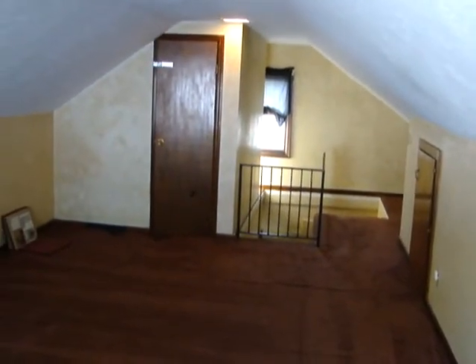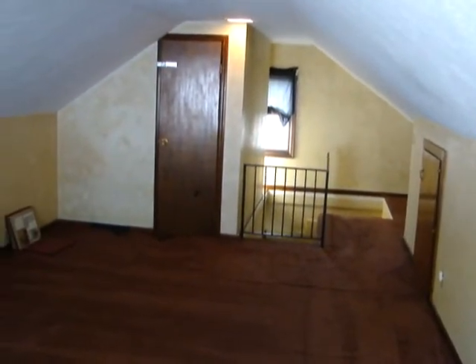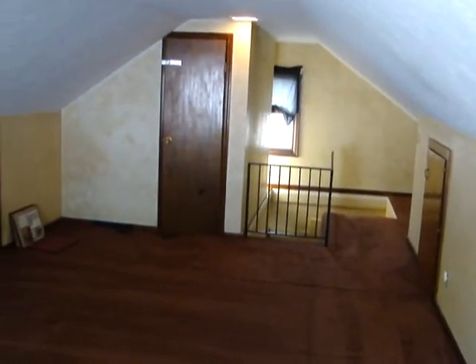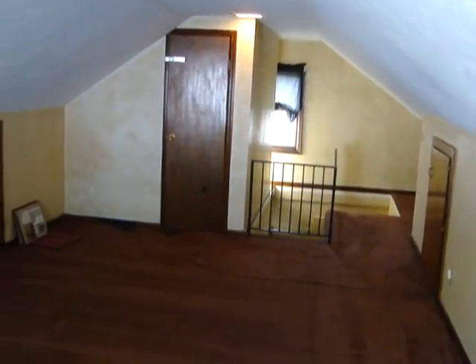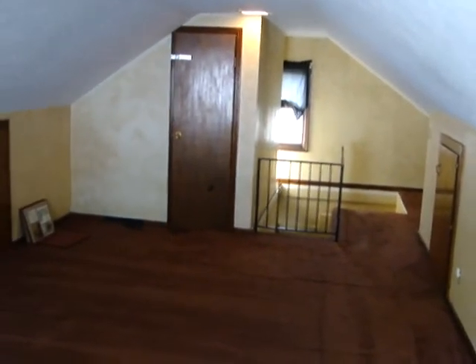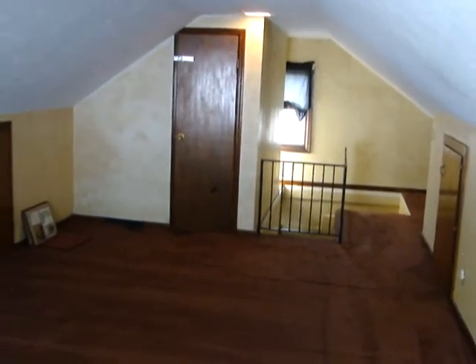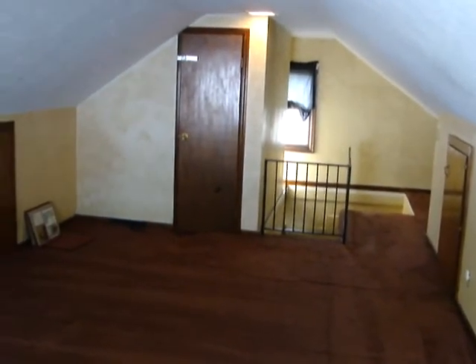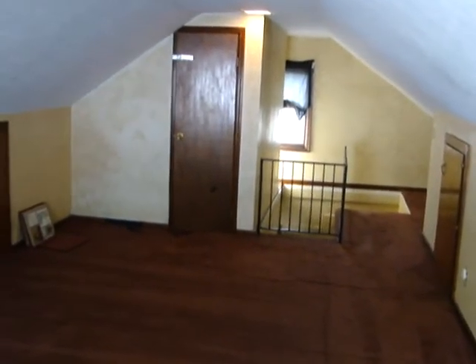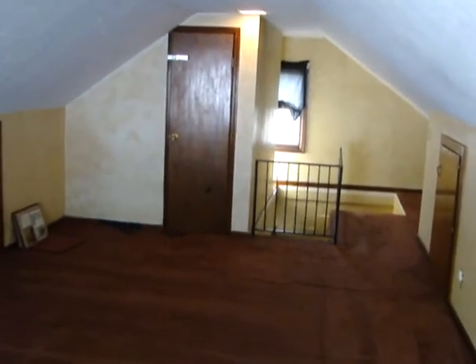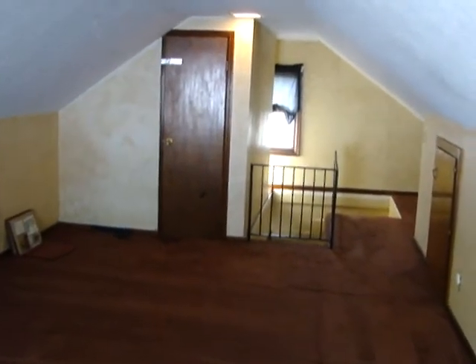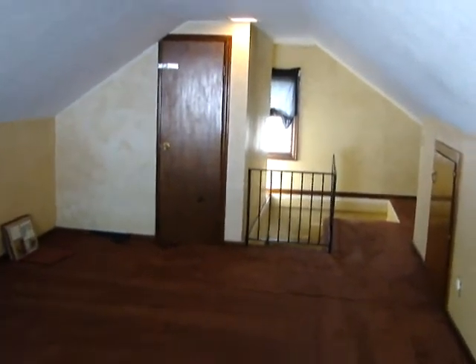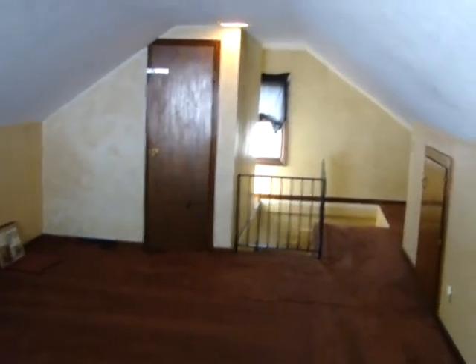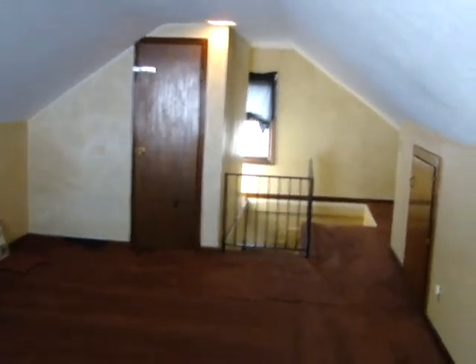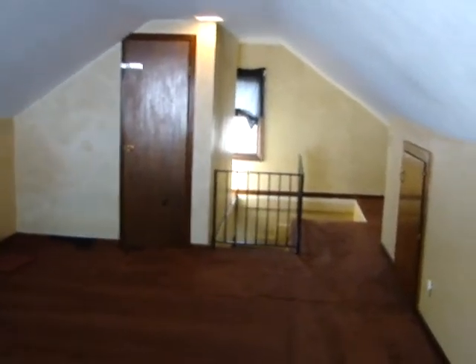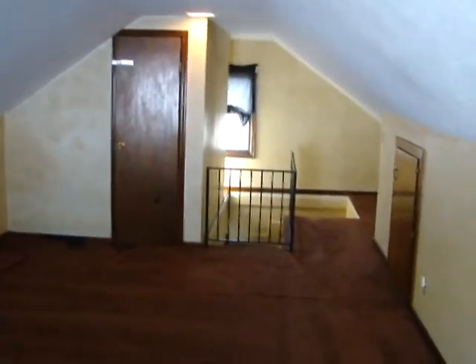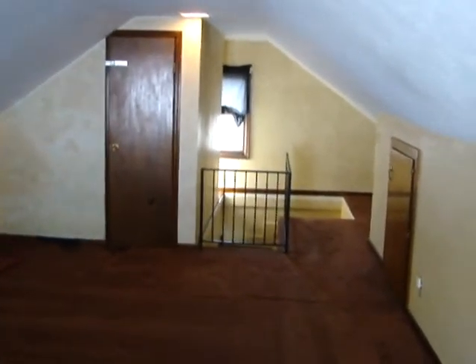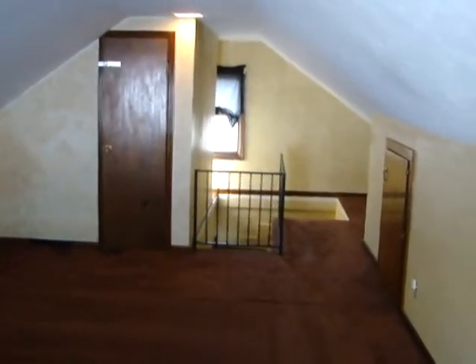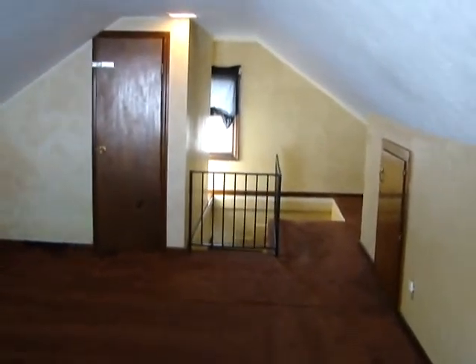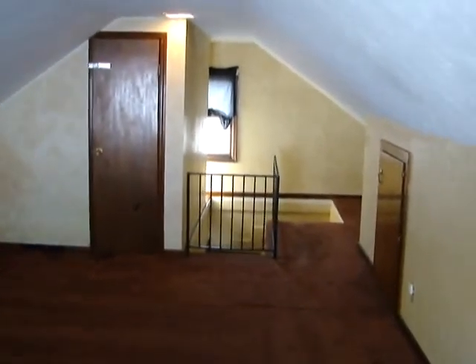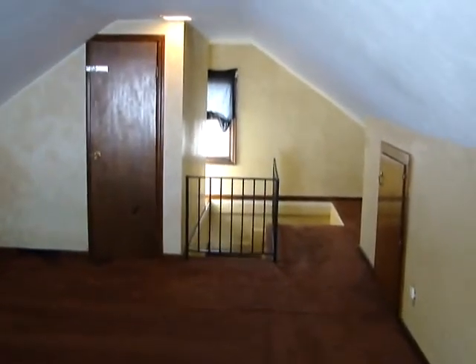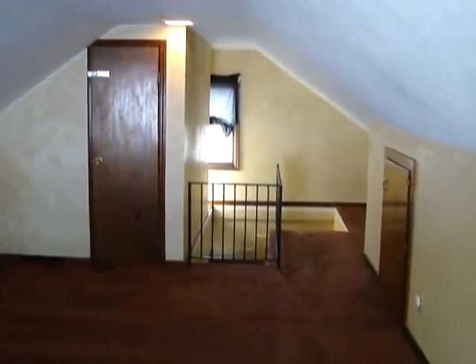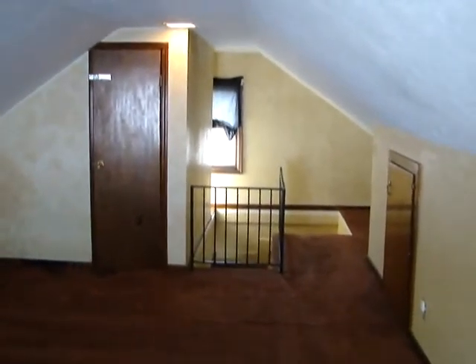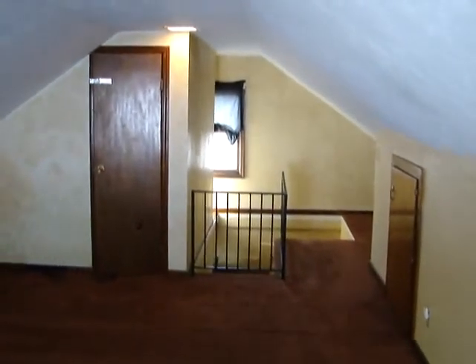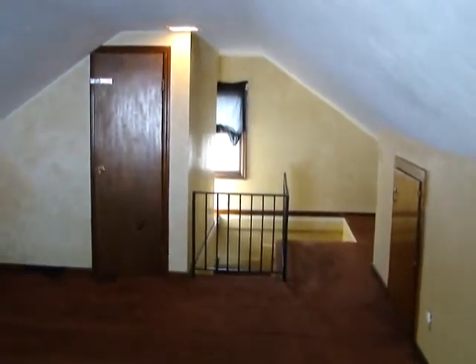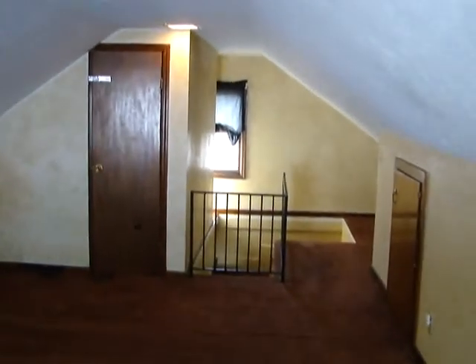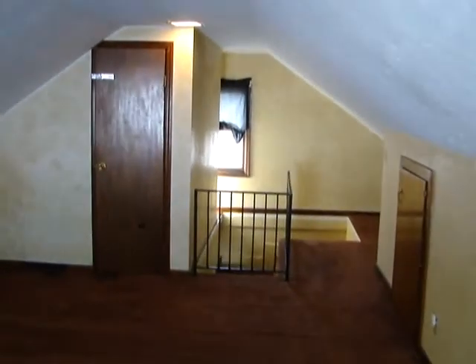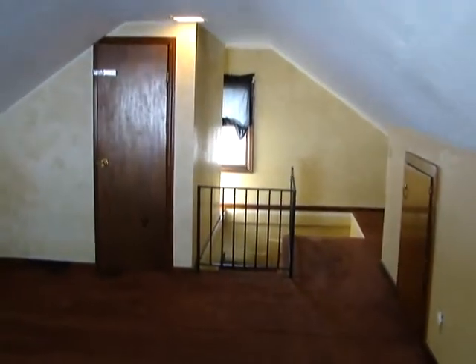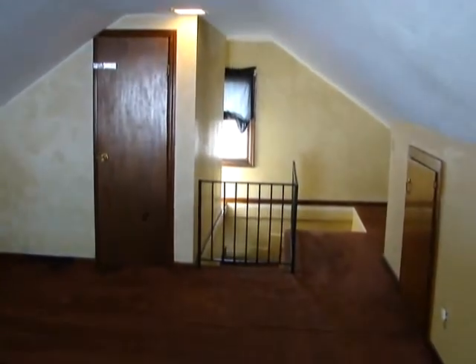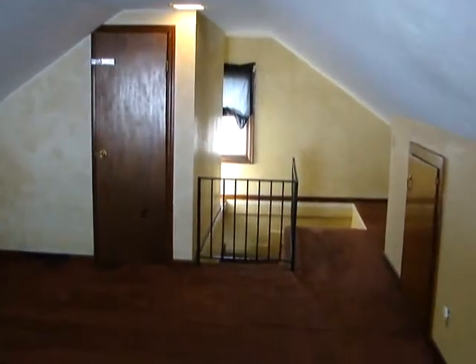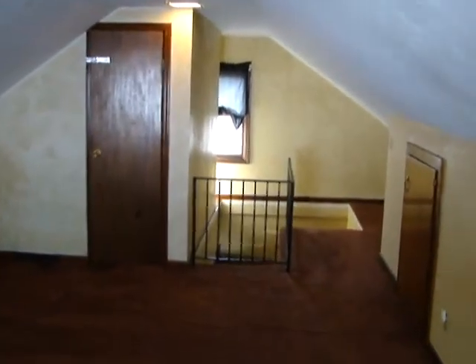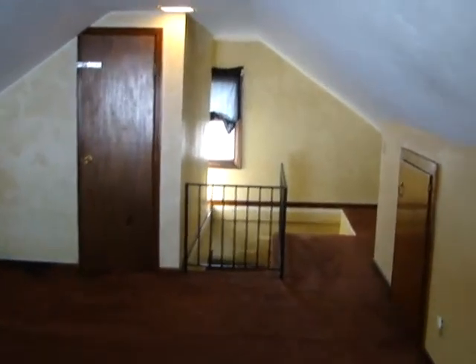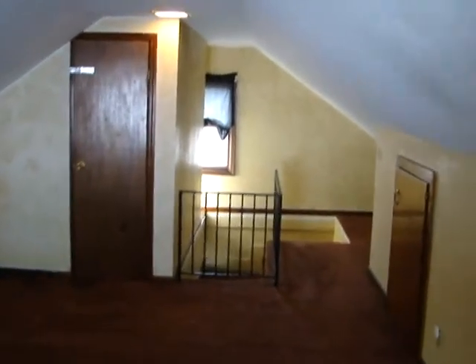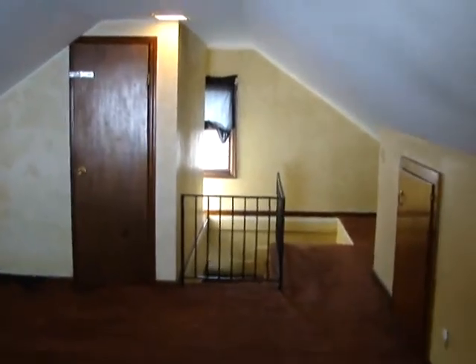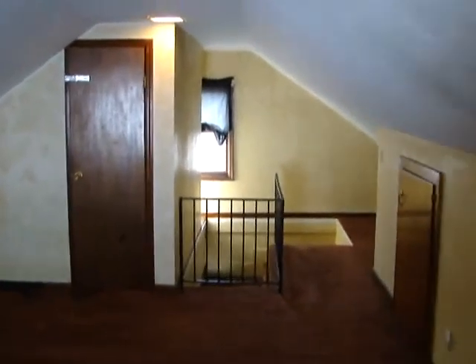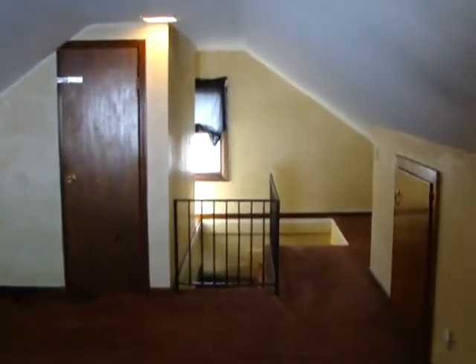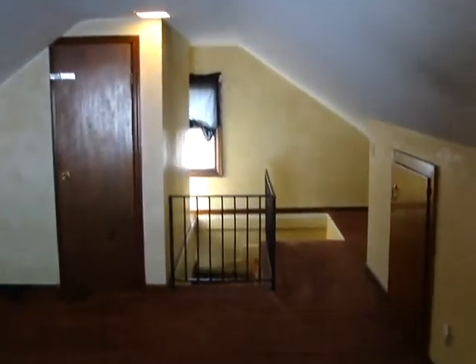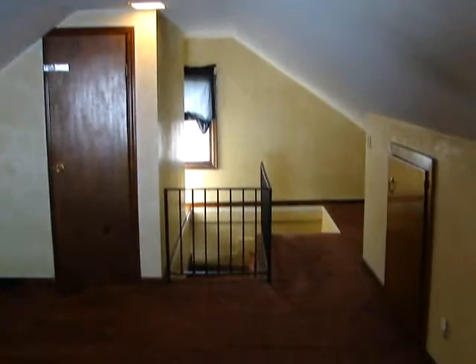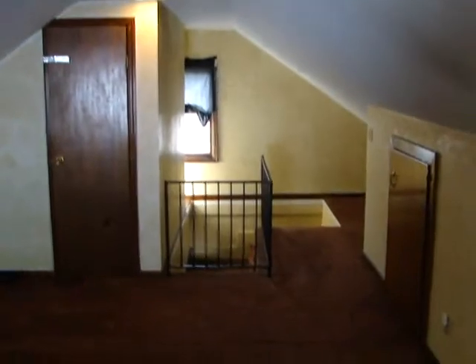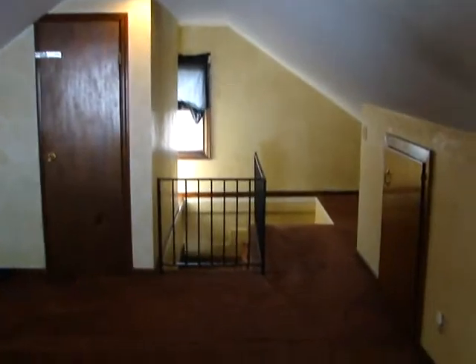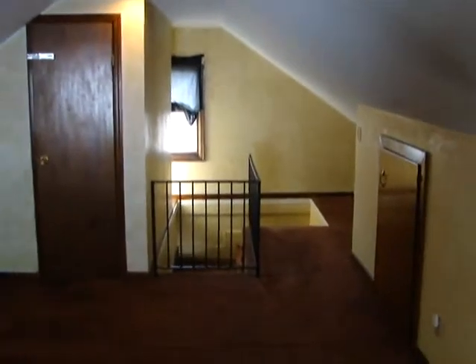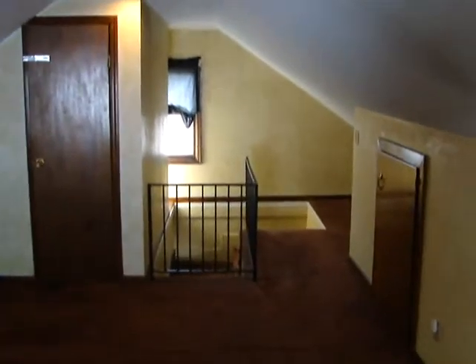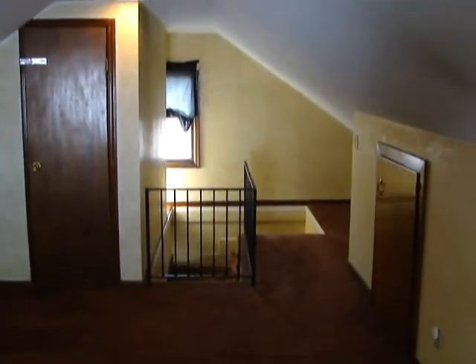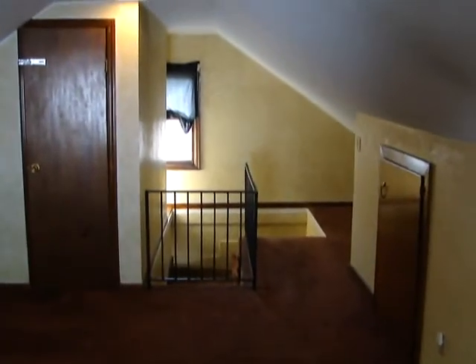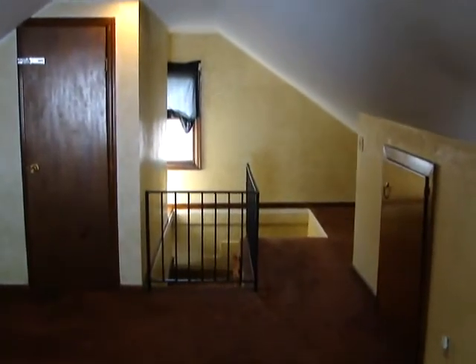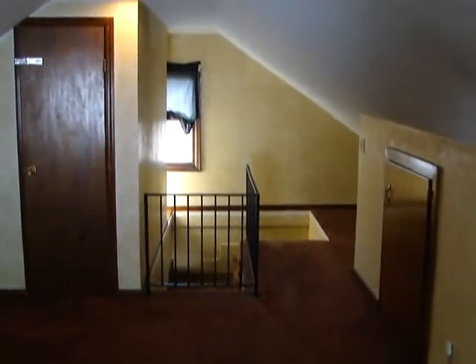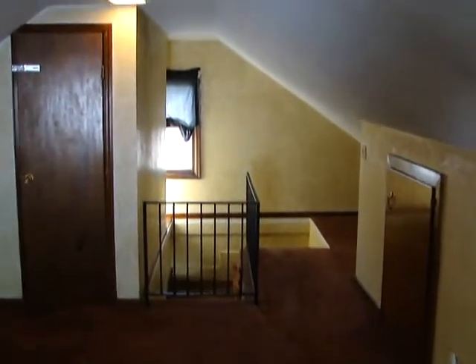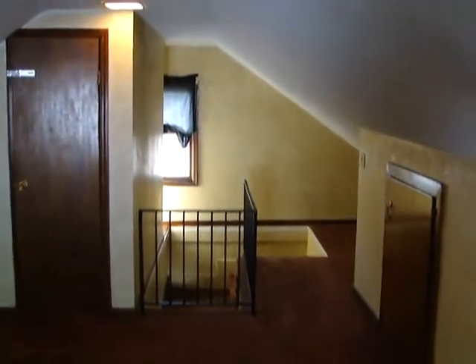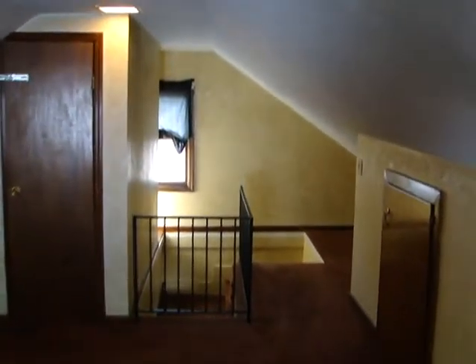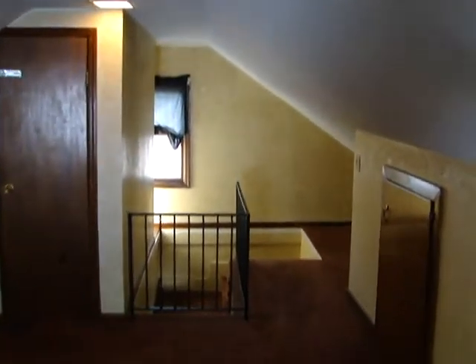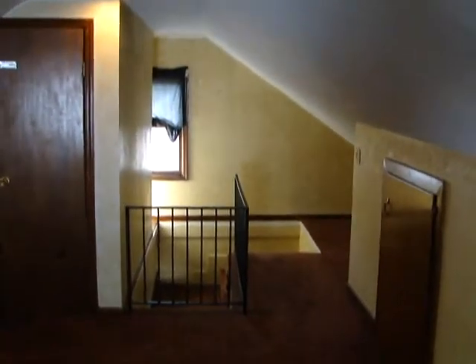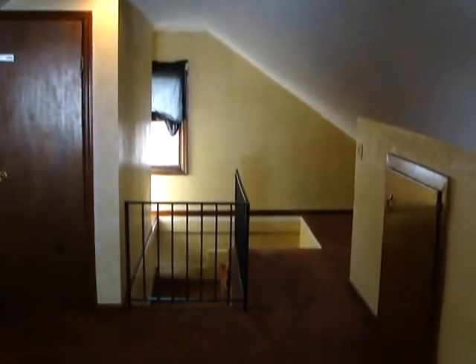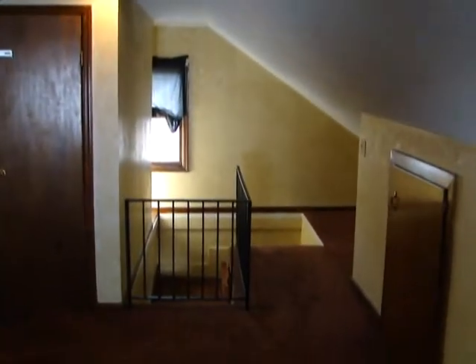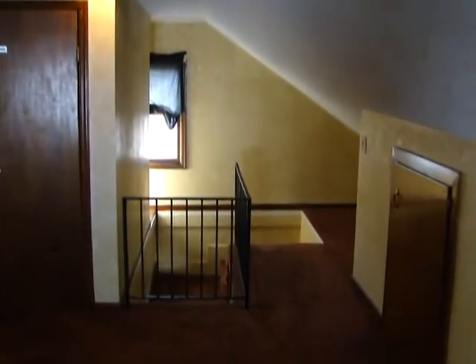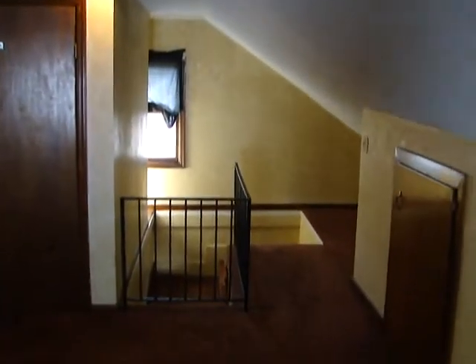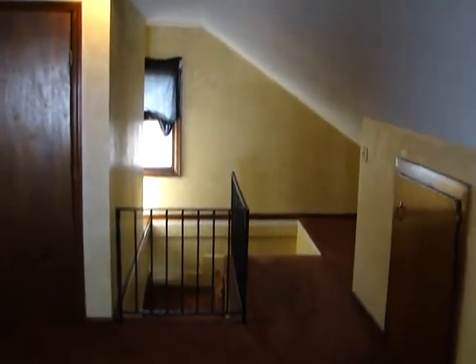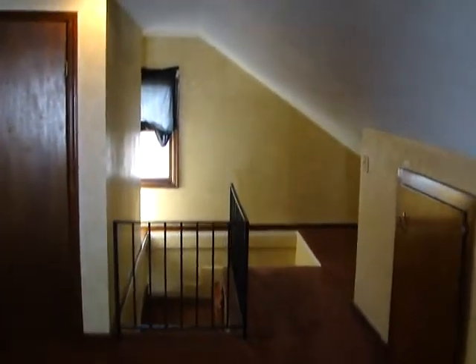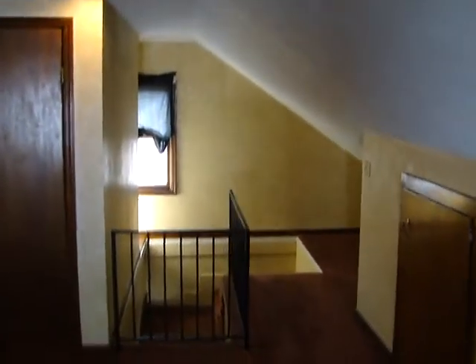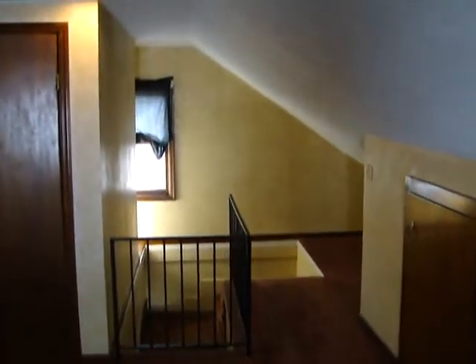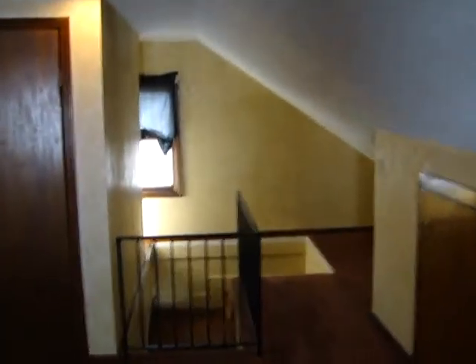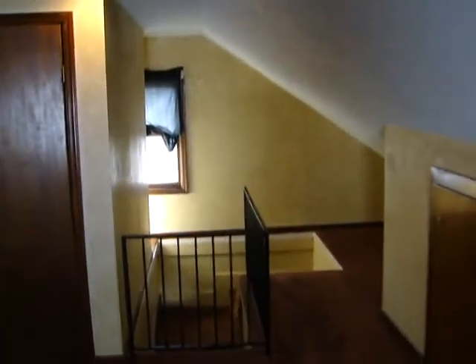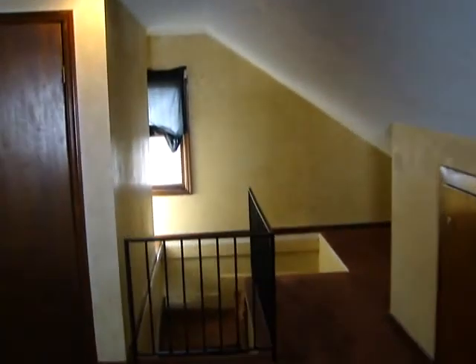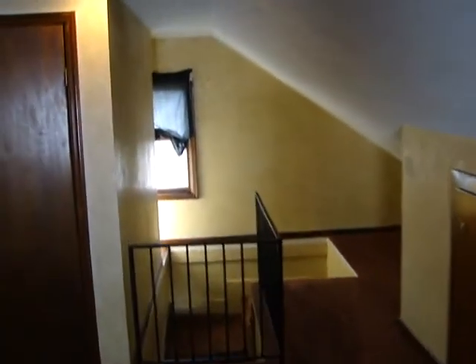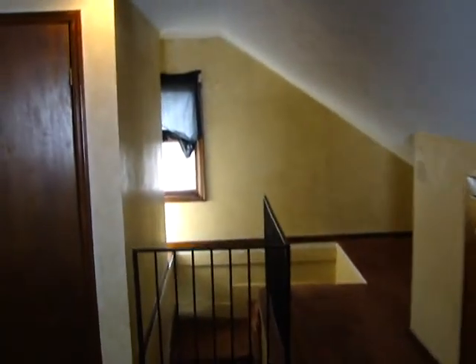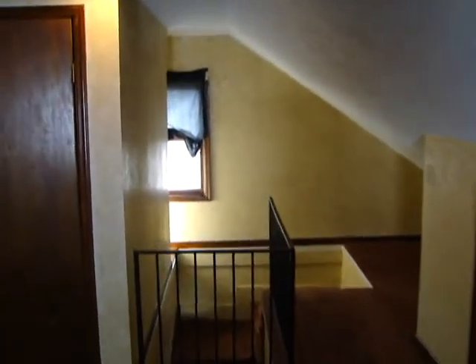So this concludes our tour of 1208 South 51st Street. Thank you for watching.